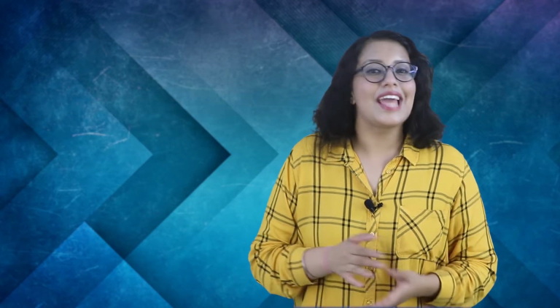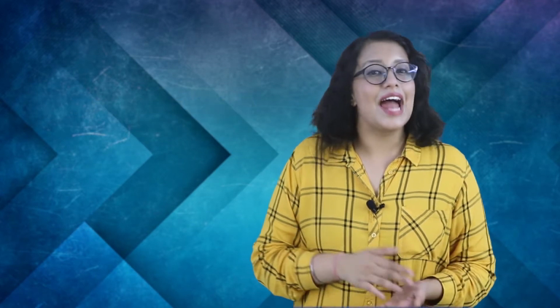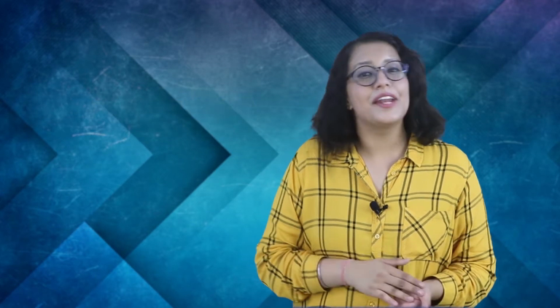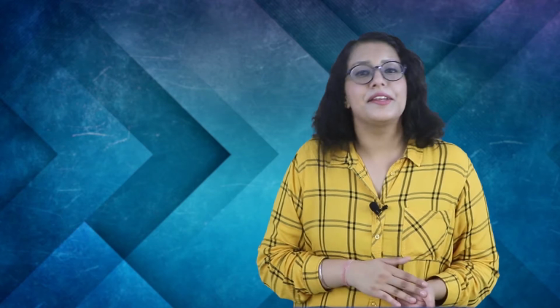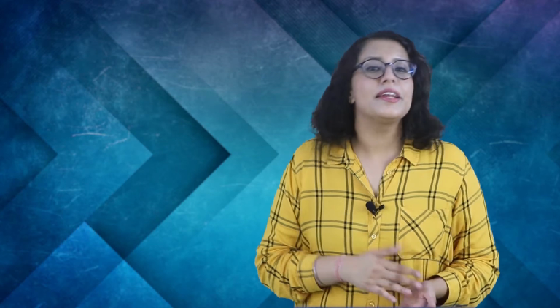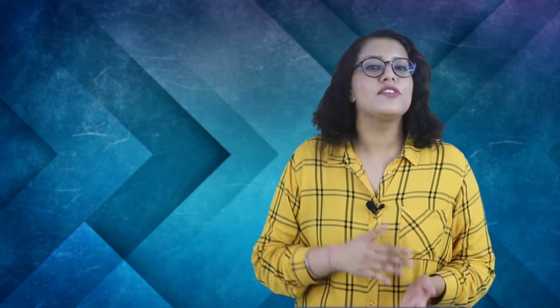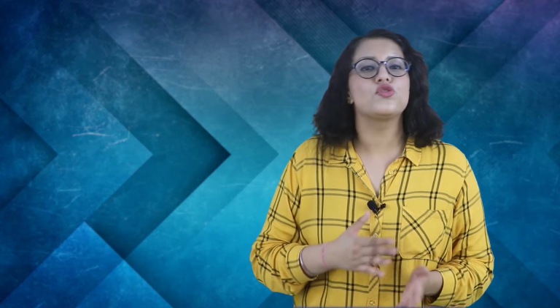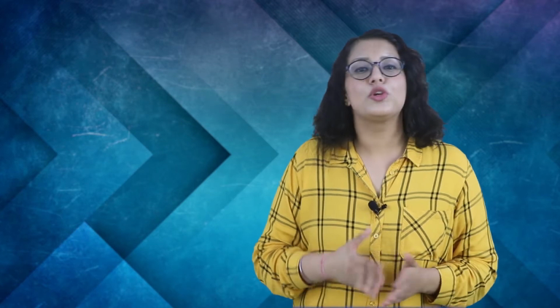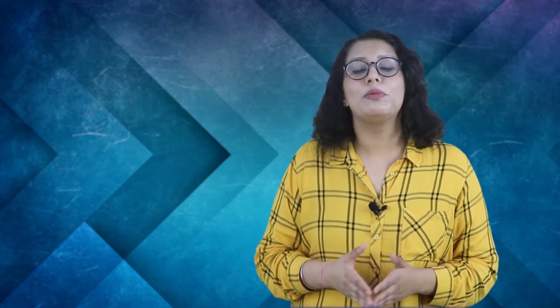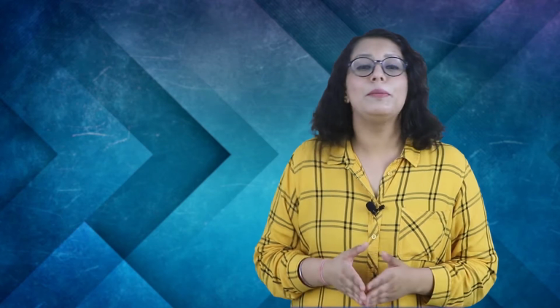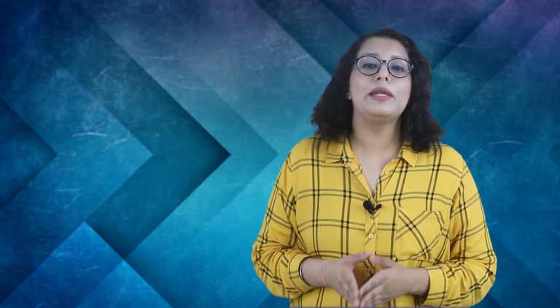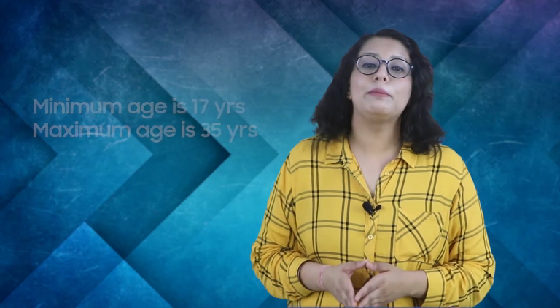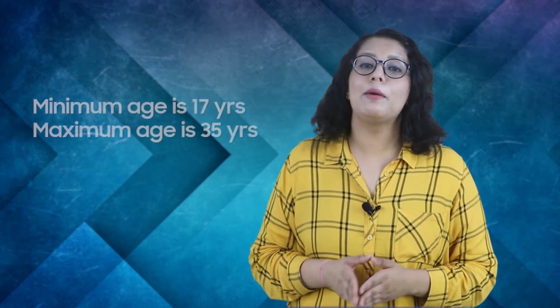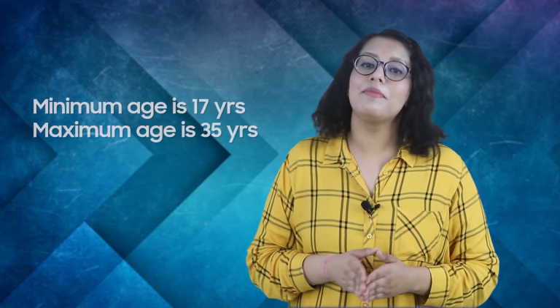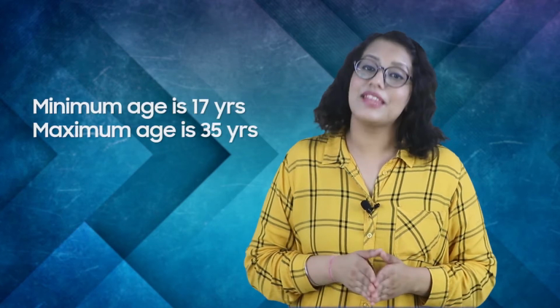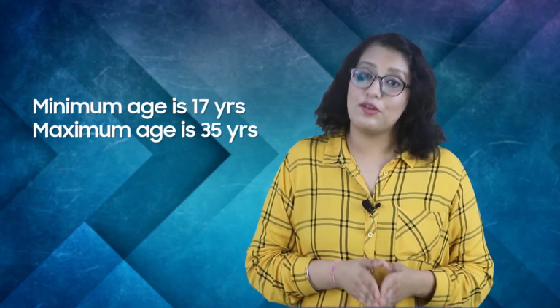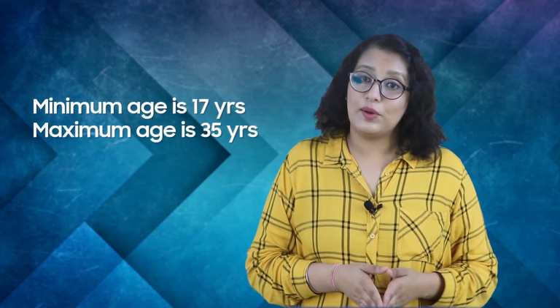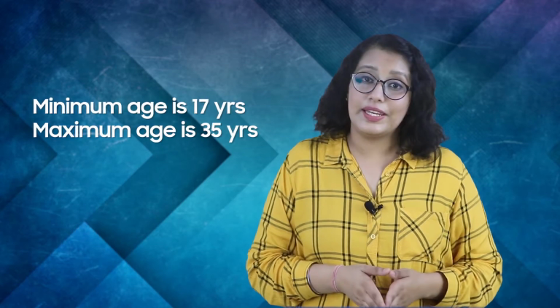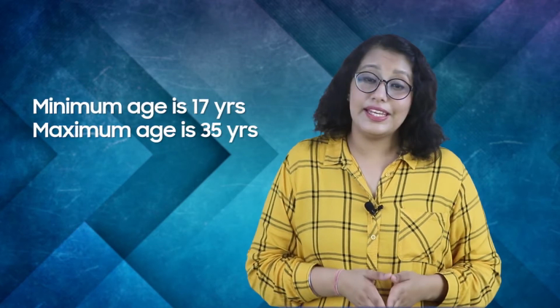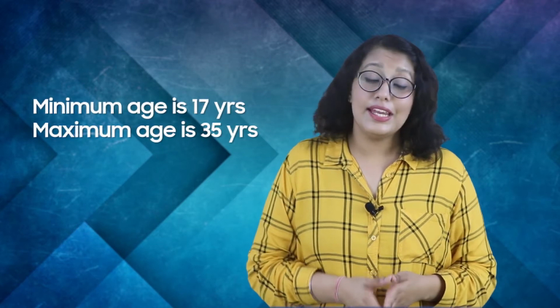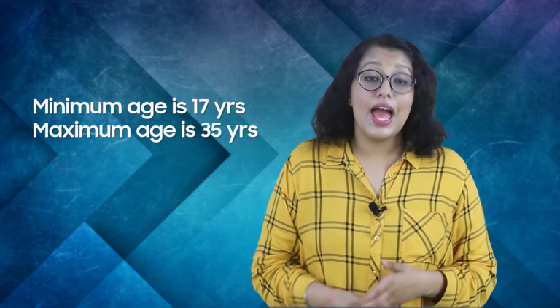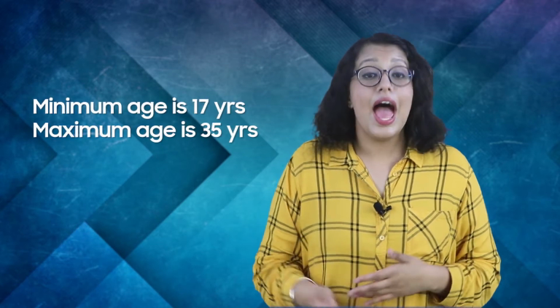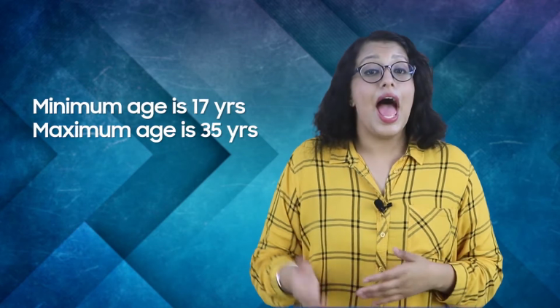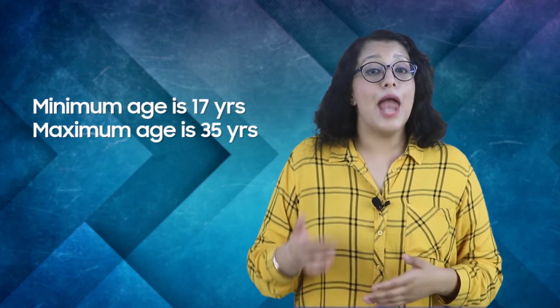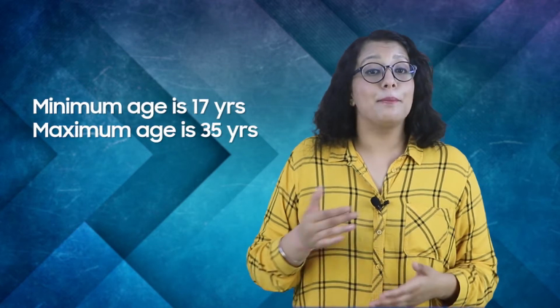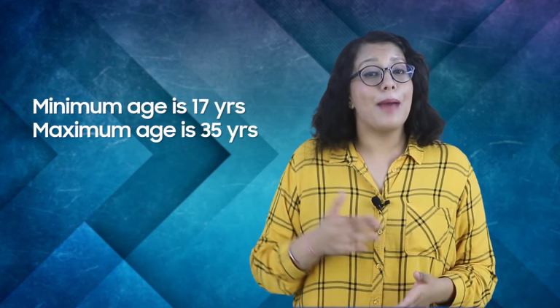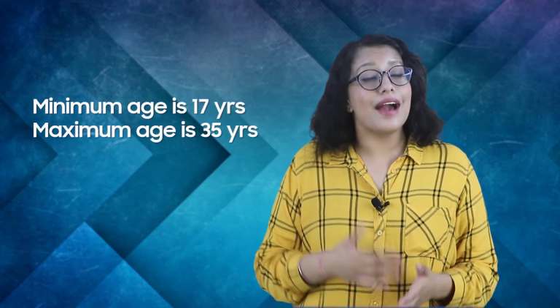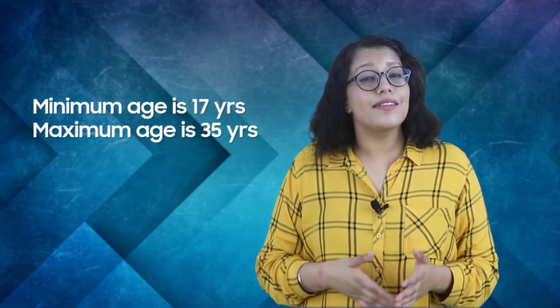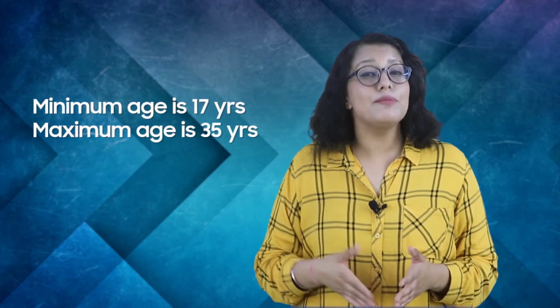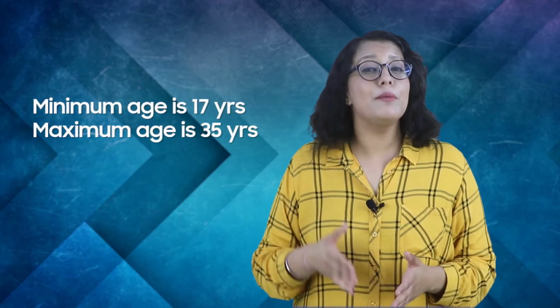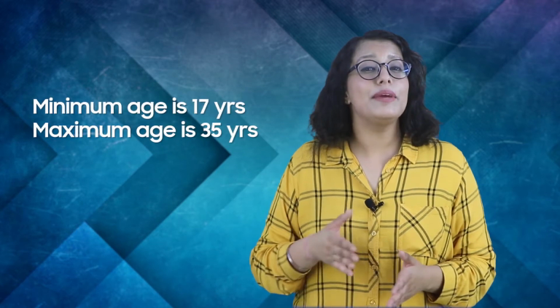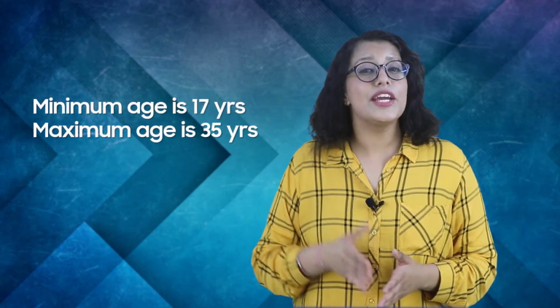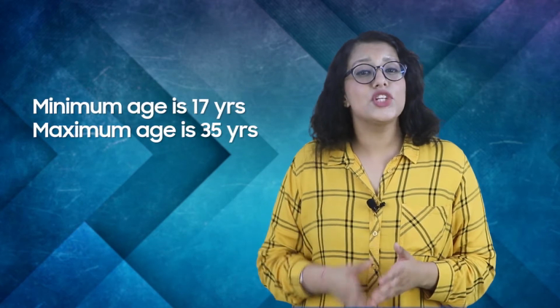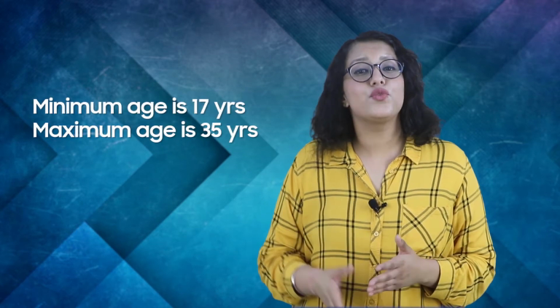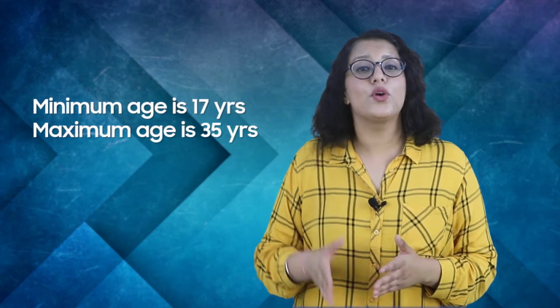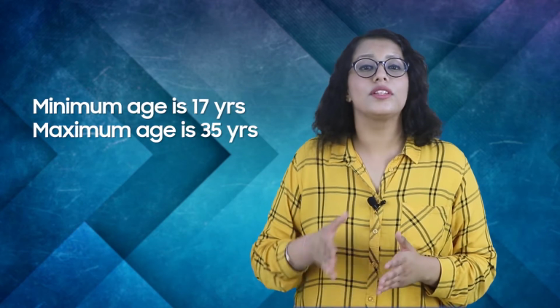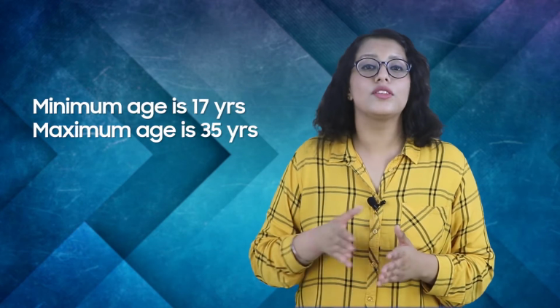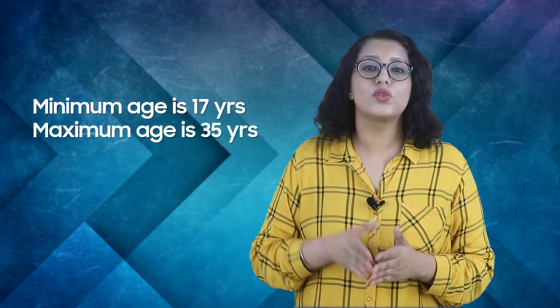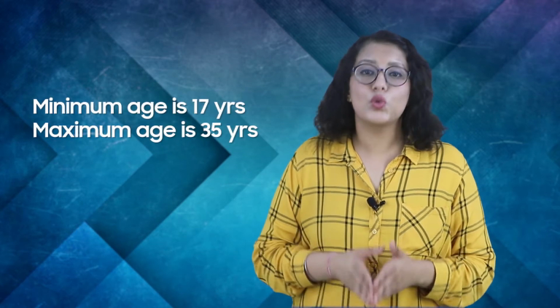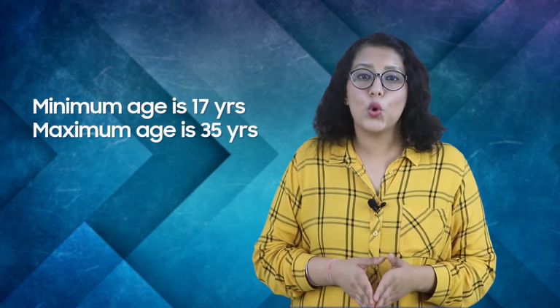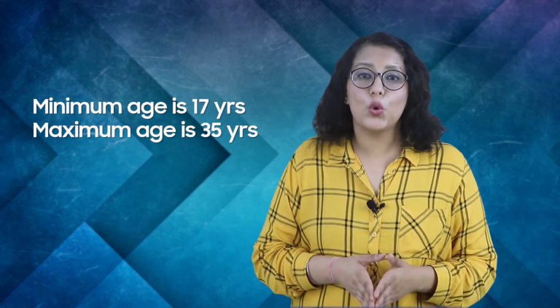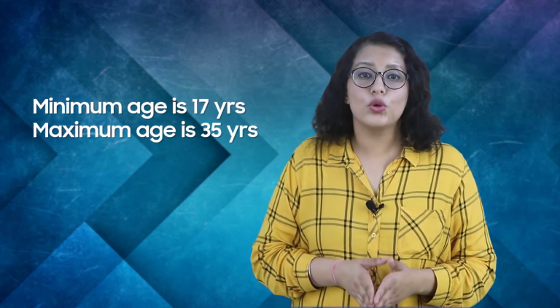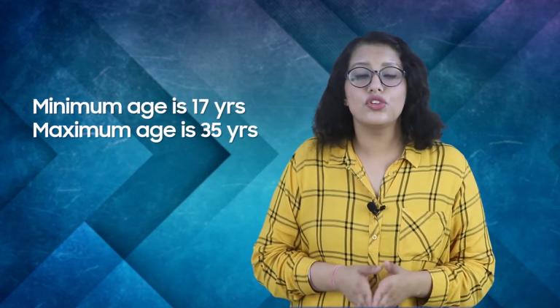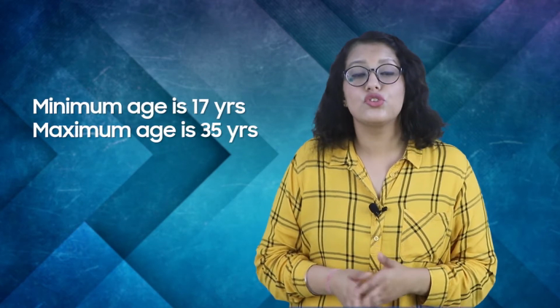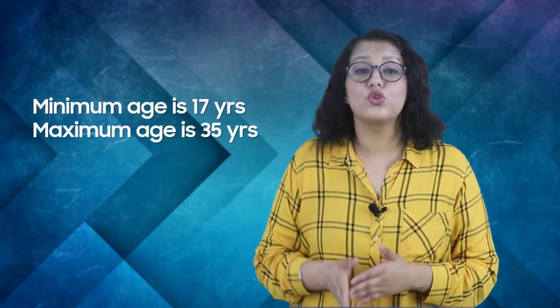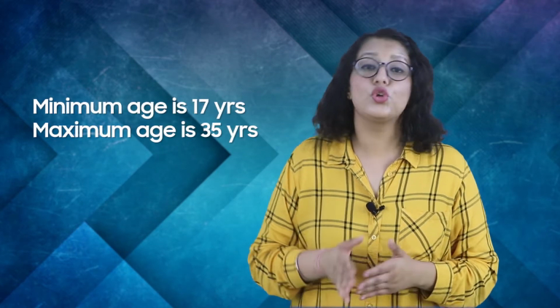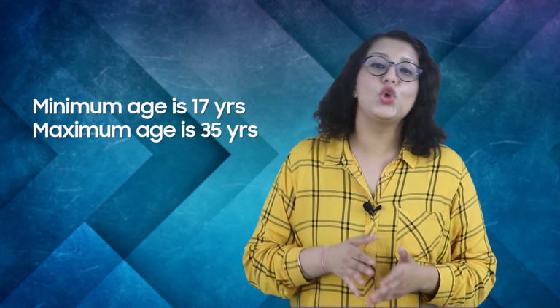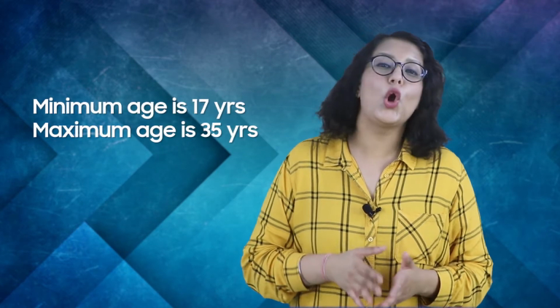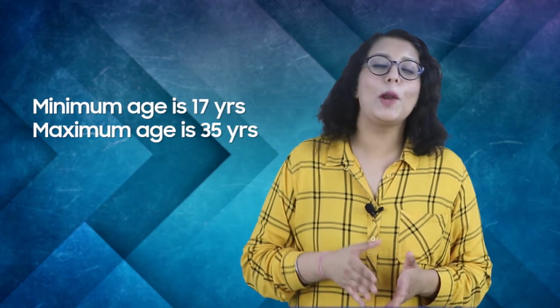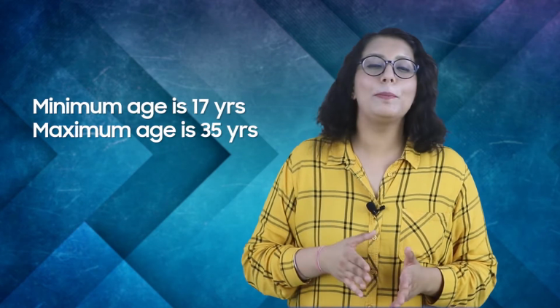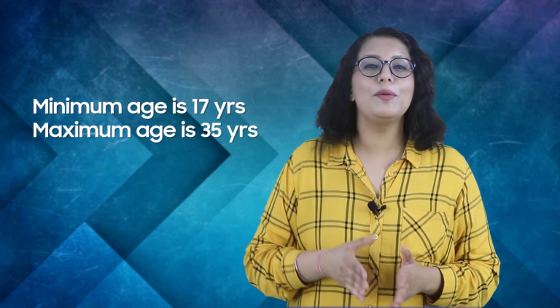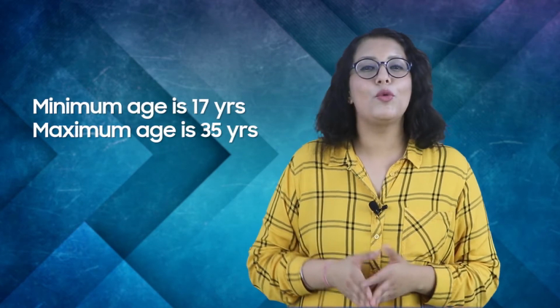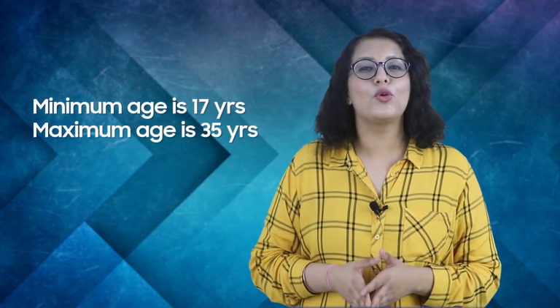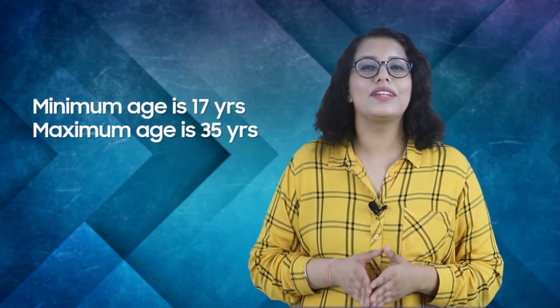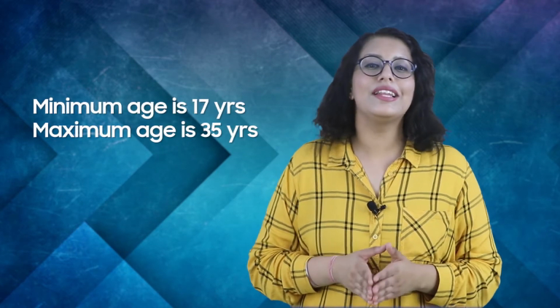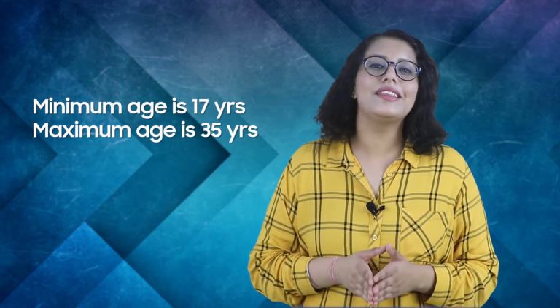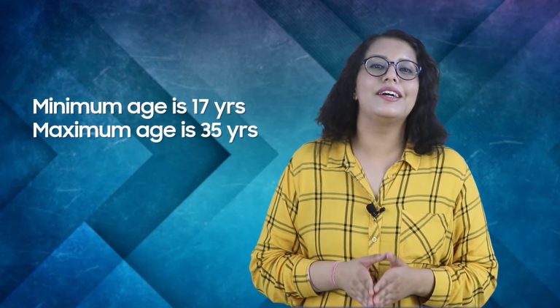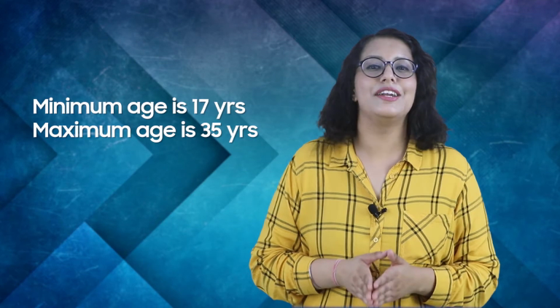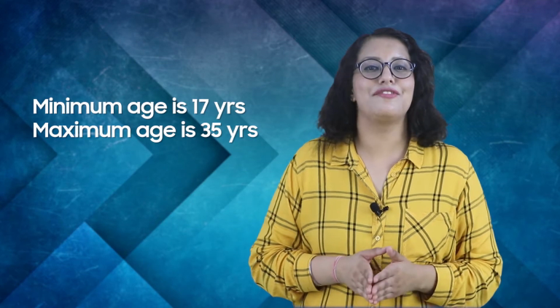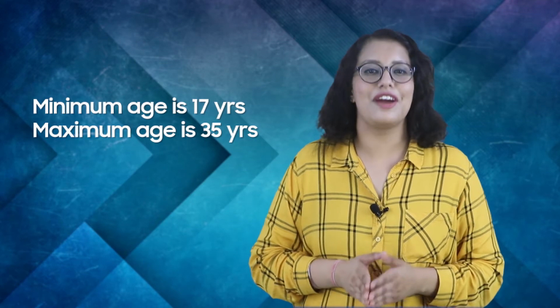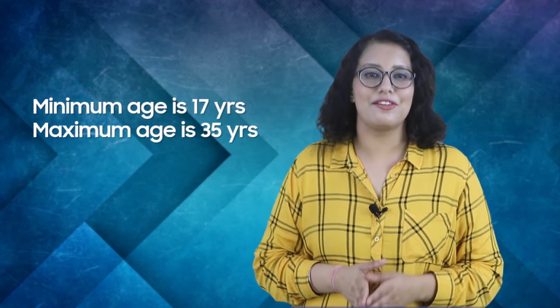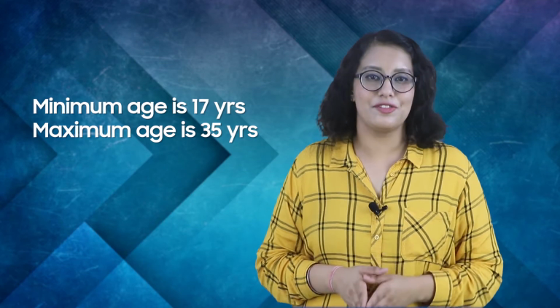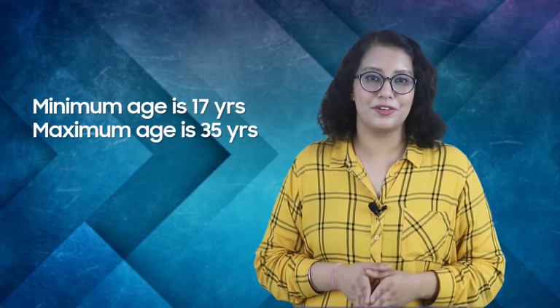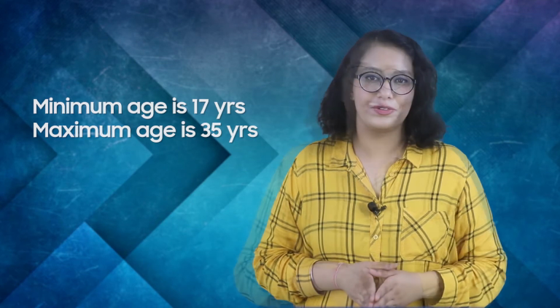Candidates should be a minimum of 17 years old and the maximum age for this course should not be more than 35 years.